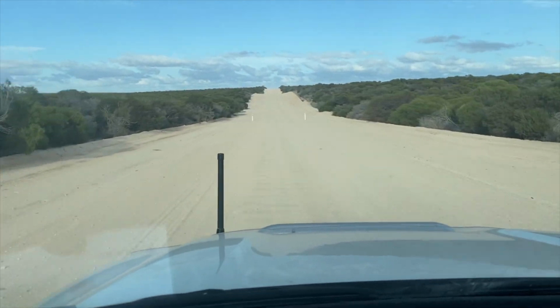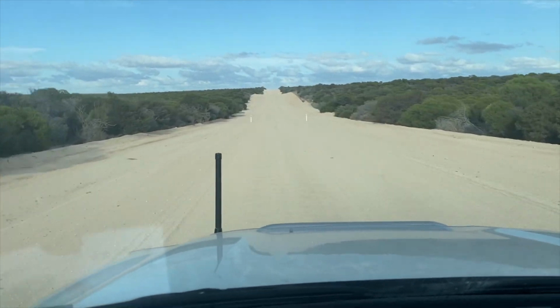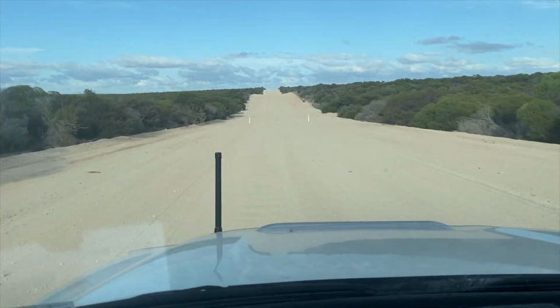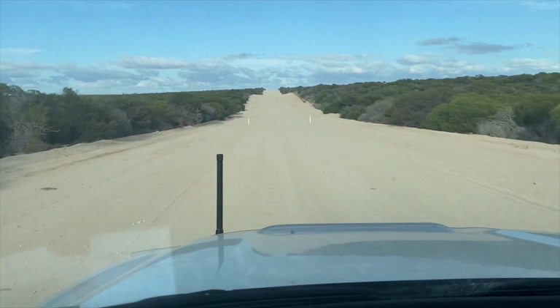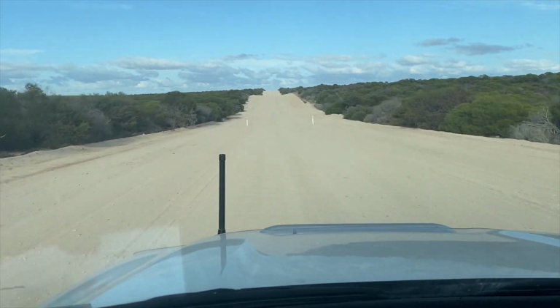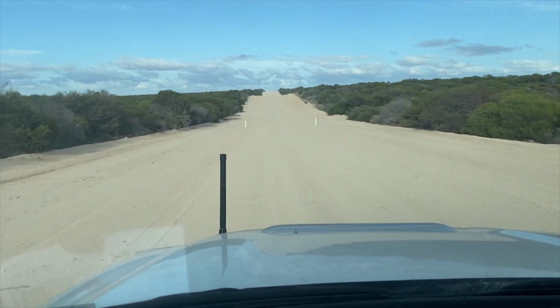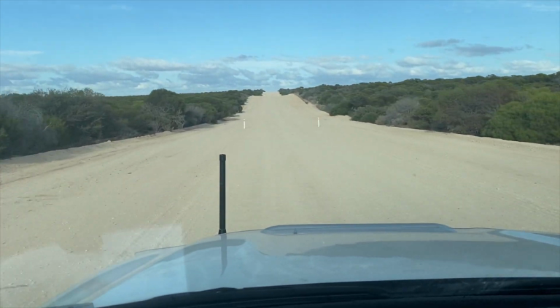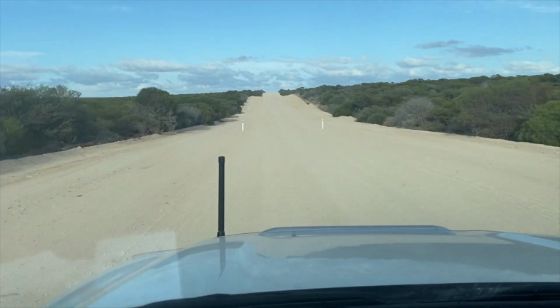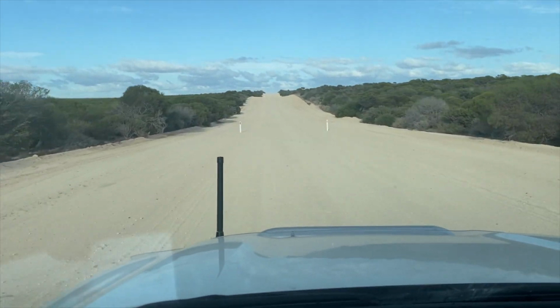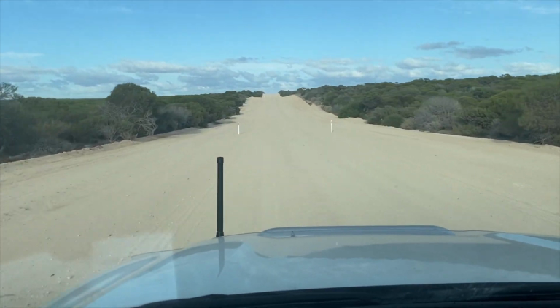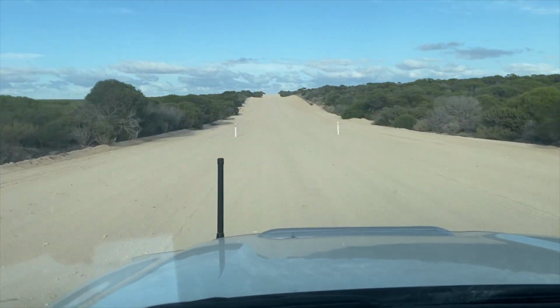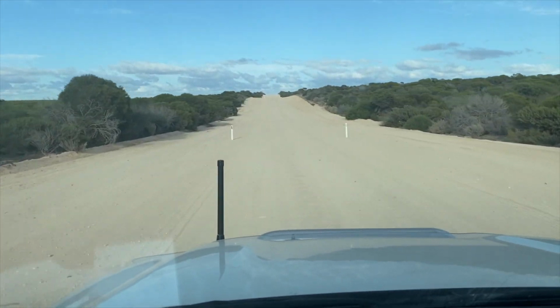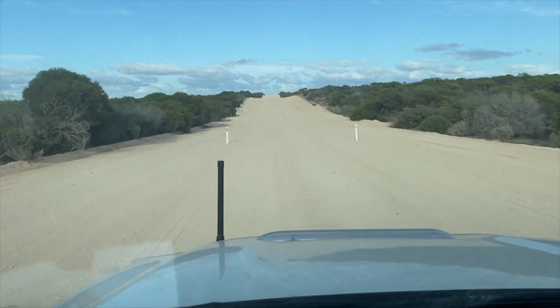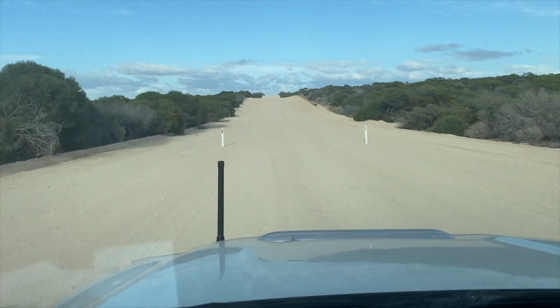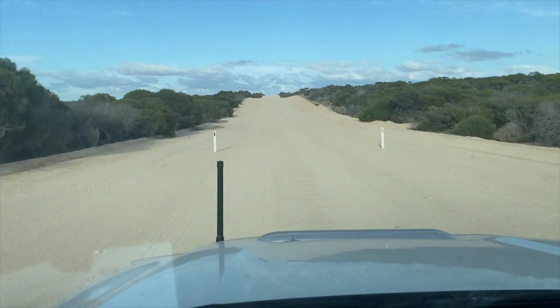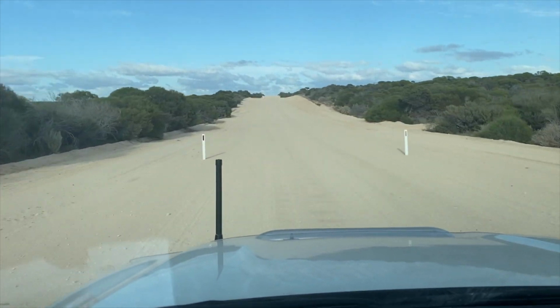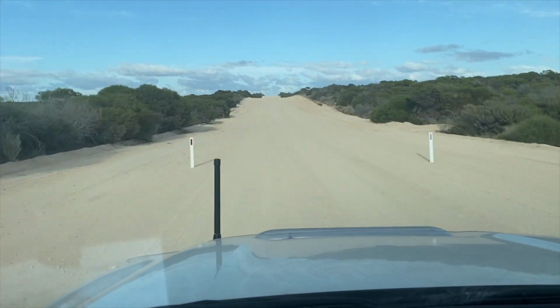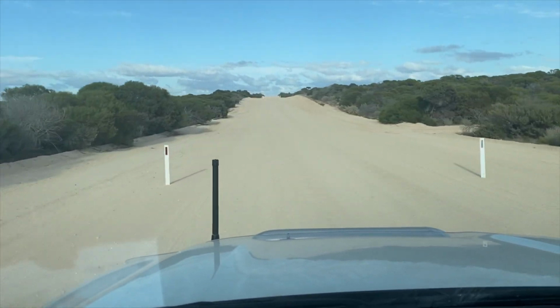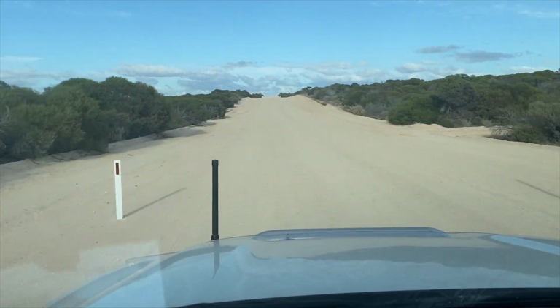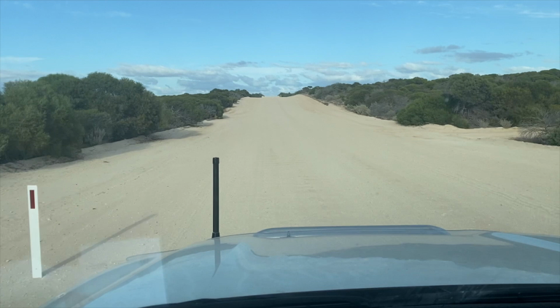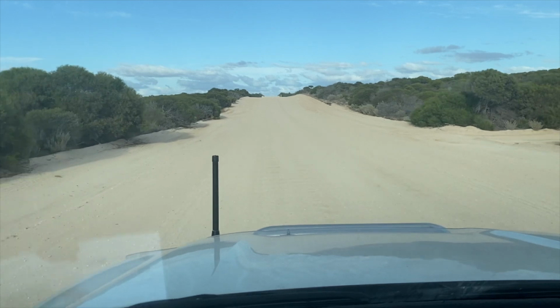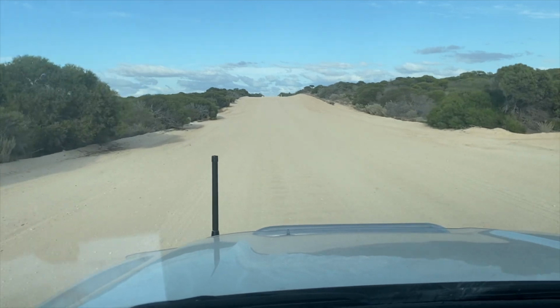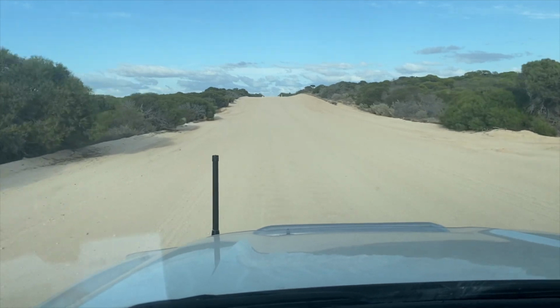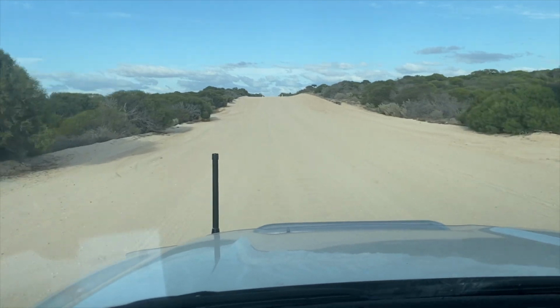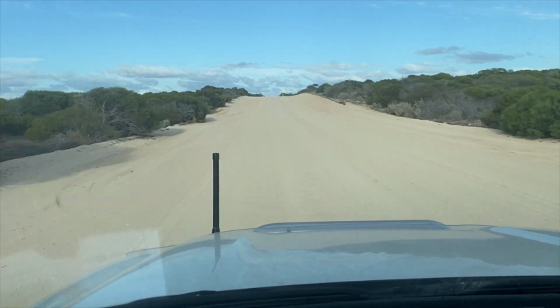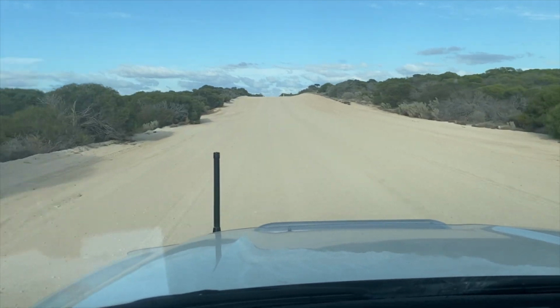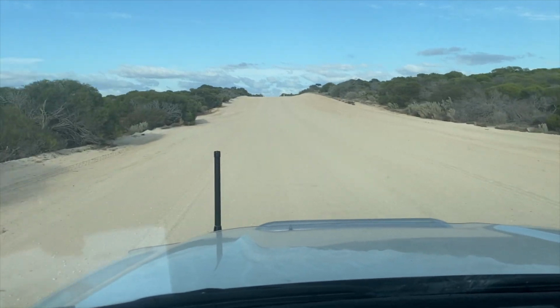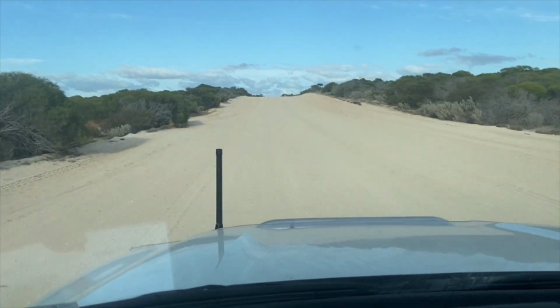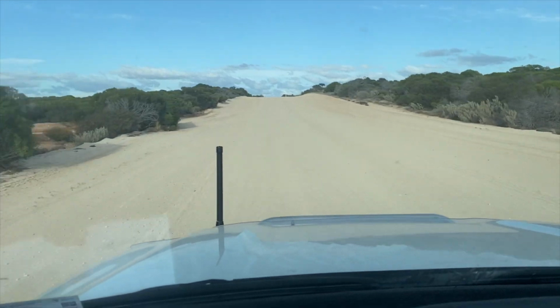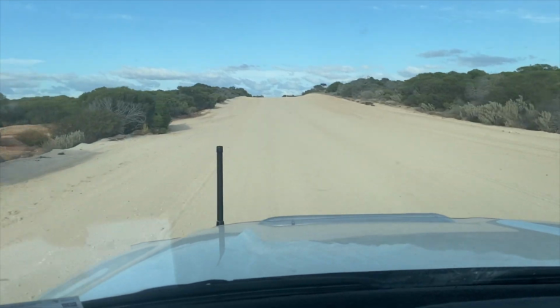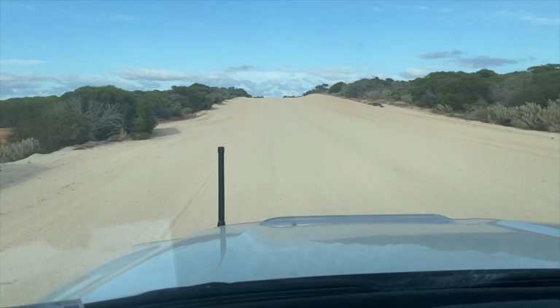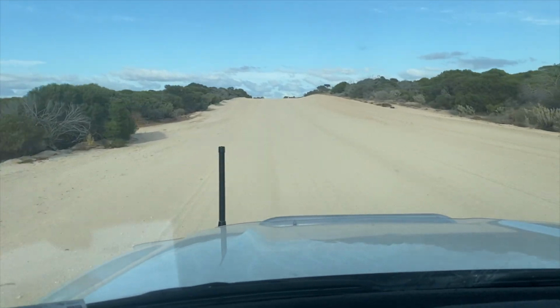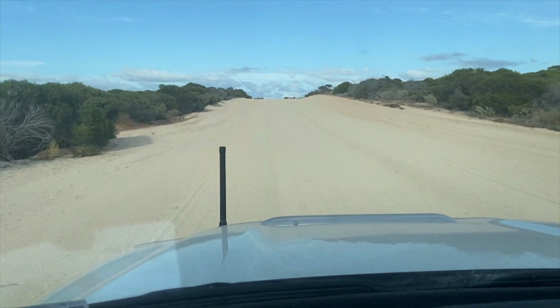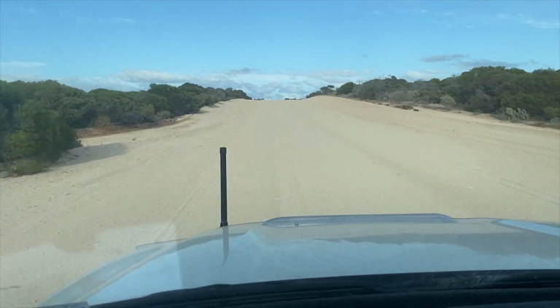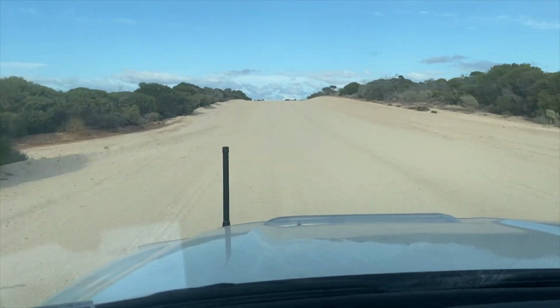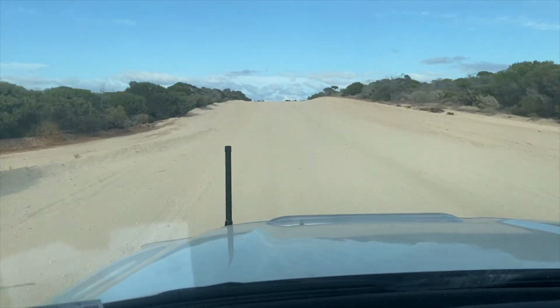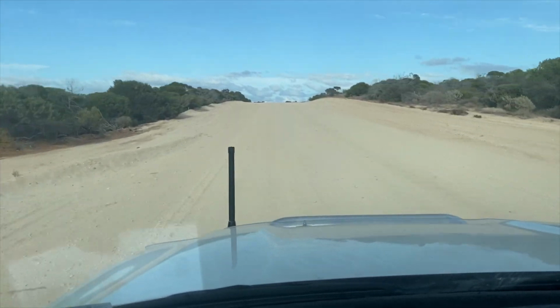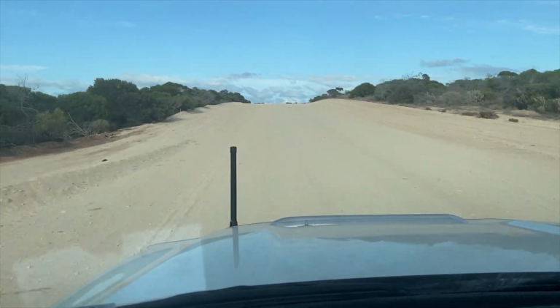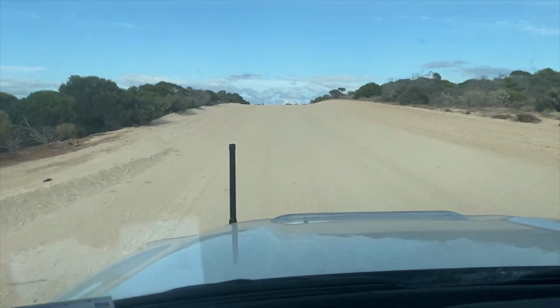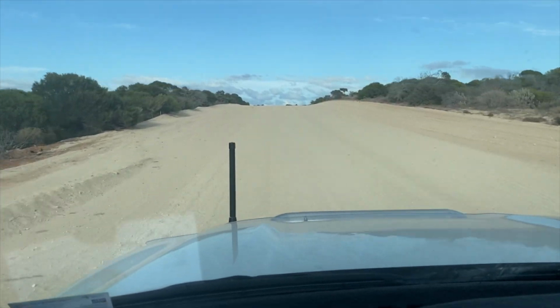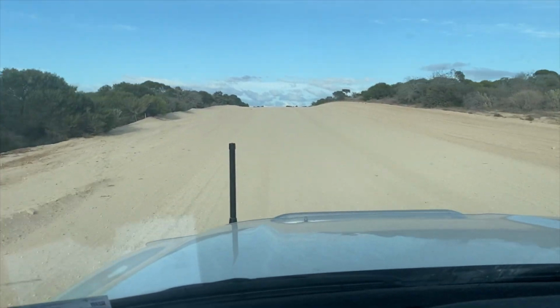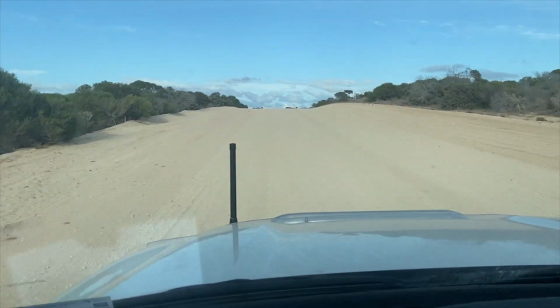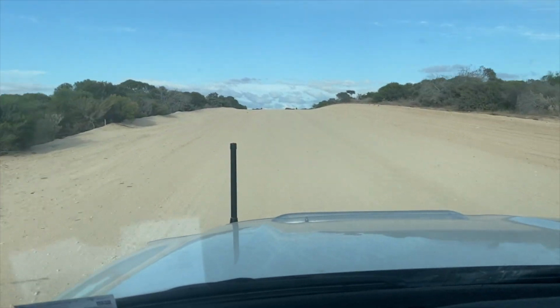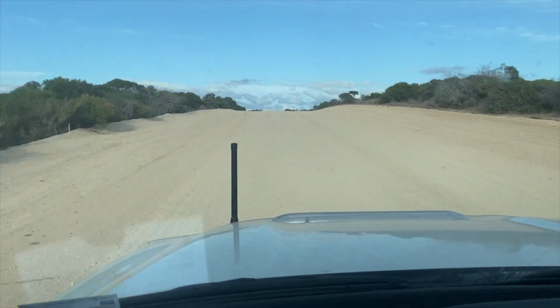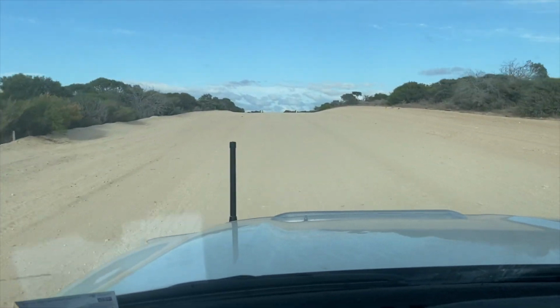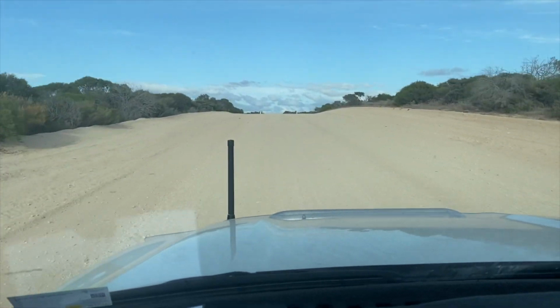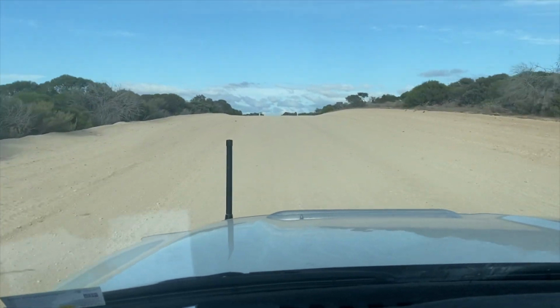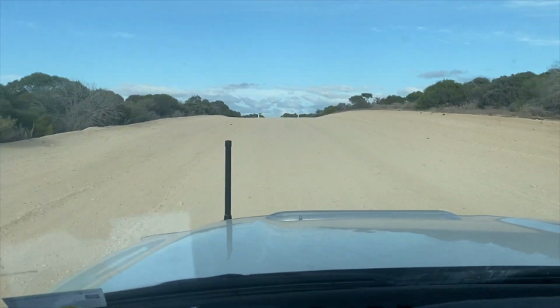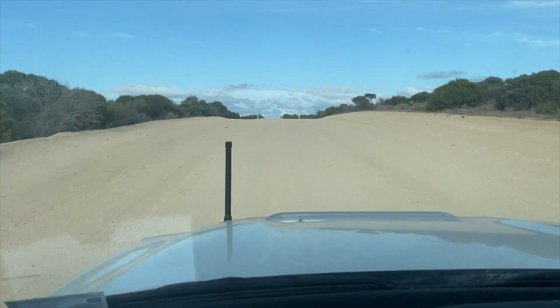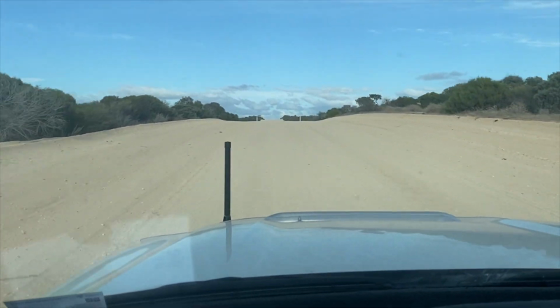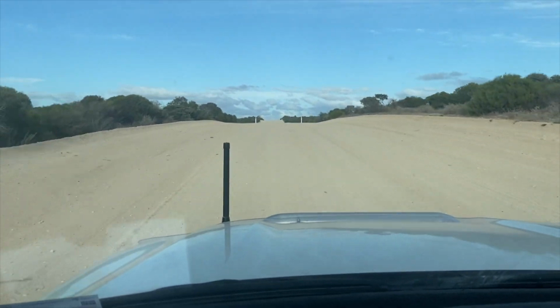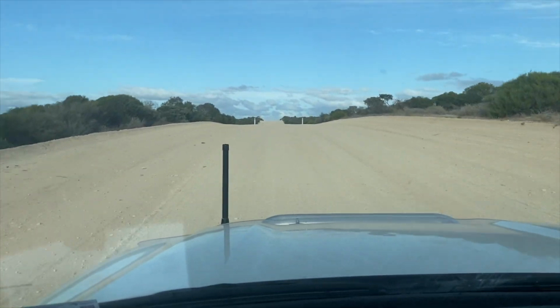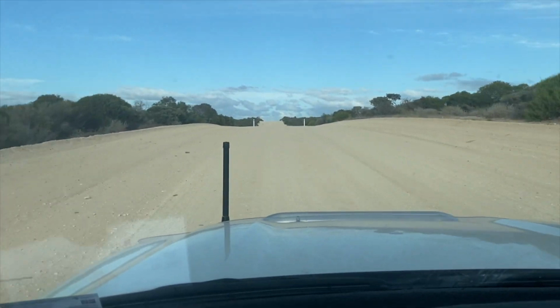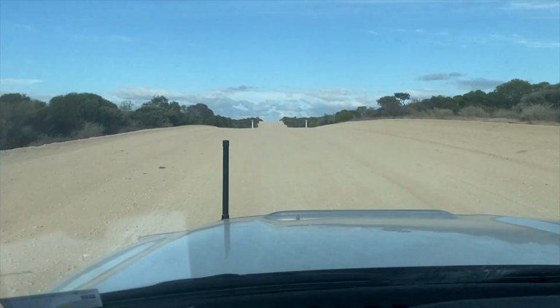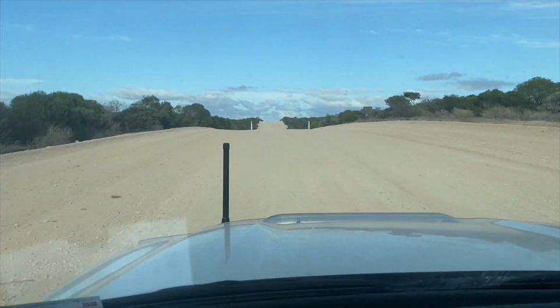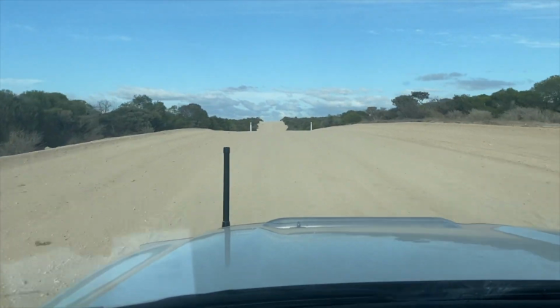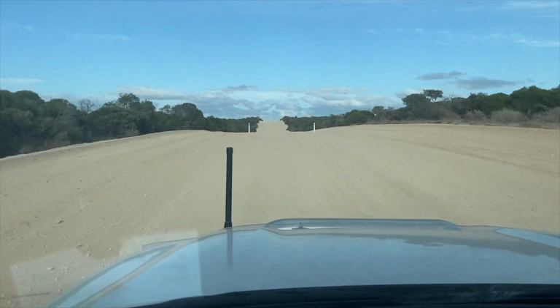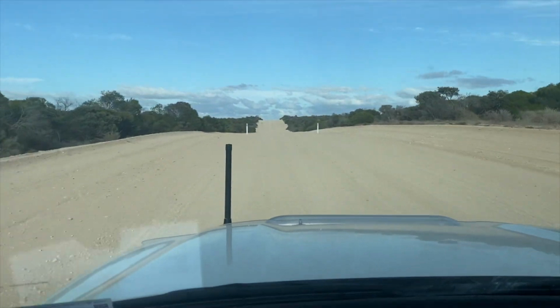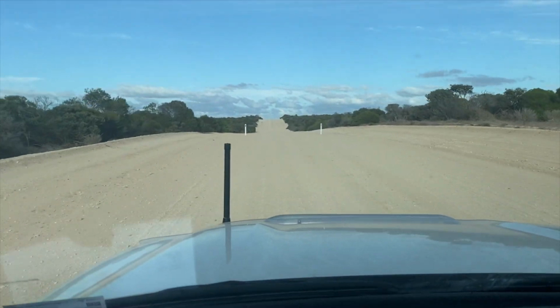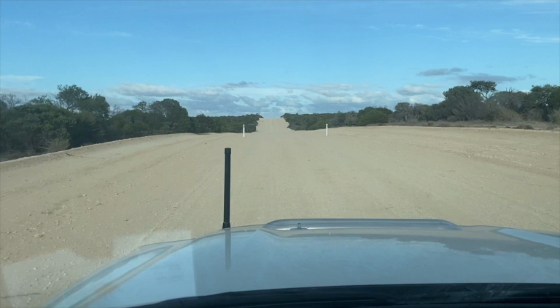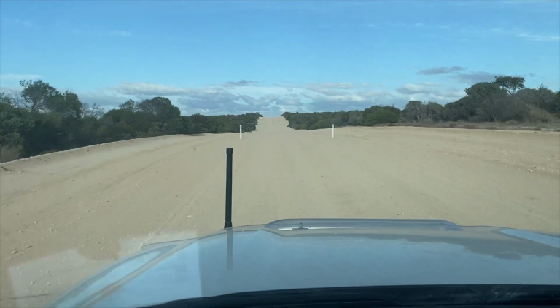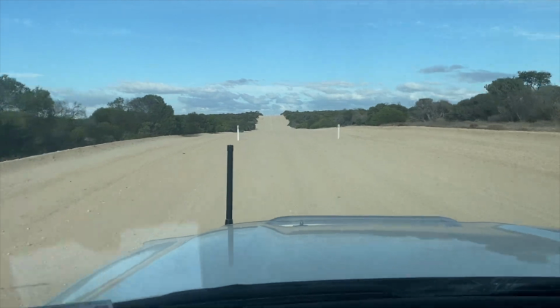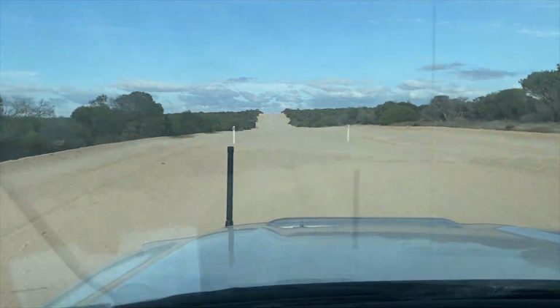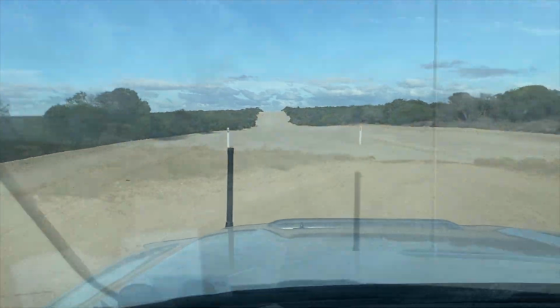This is the start of the dirt road that just goes on for a very long time. It seems to have been graded recently, but yeah, if you had to suddenly pull up, you could certainly slide out.